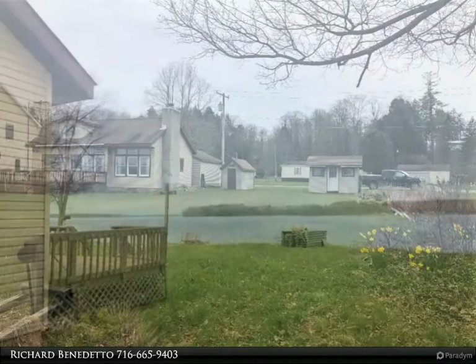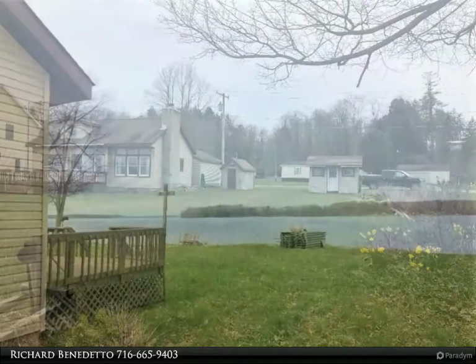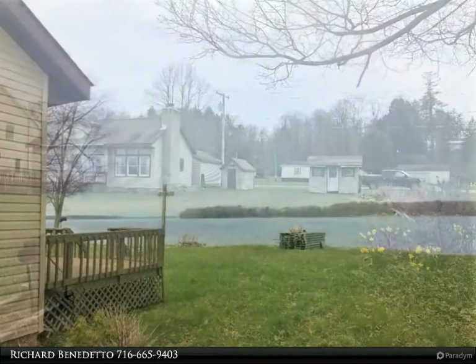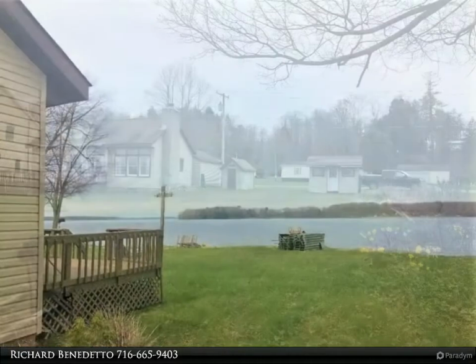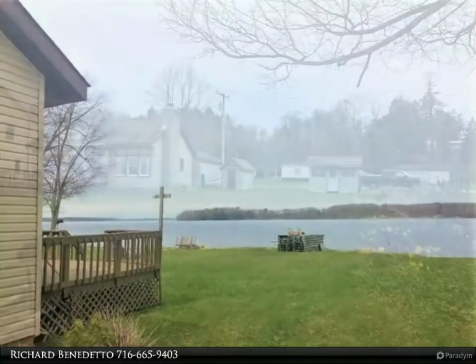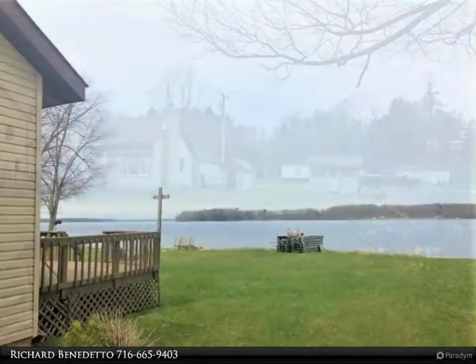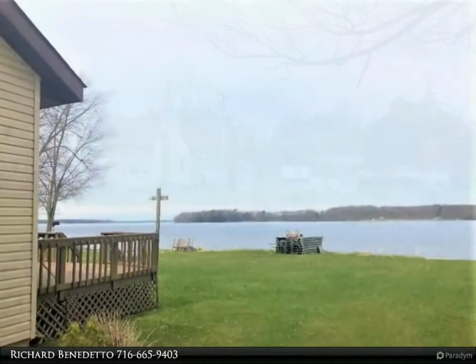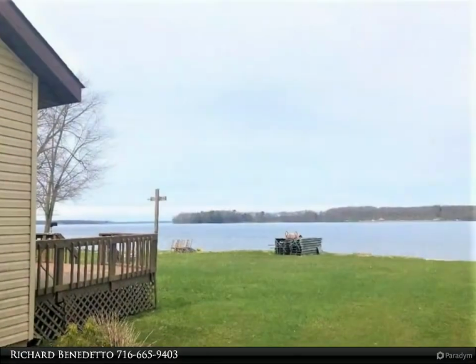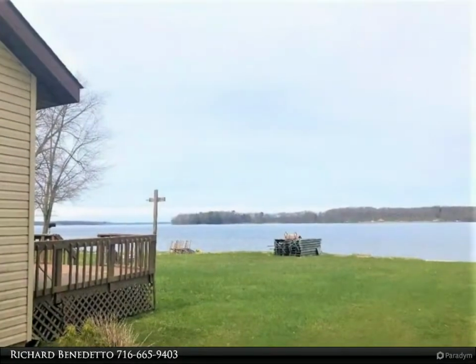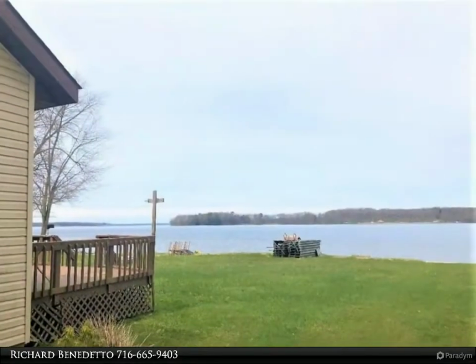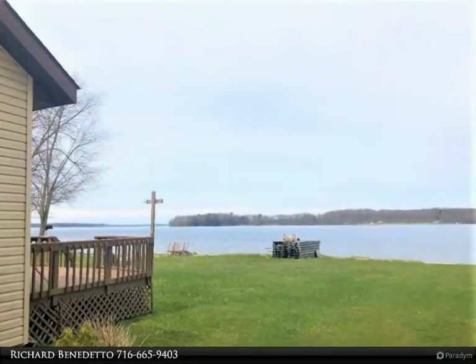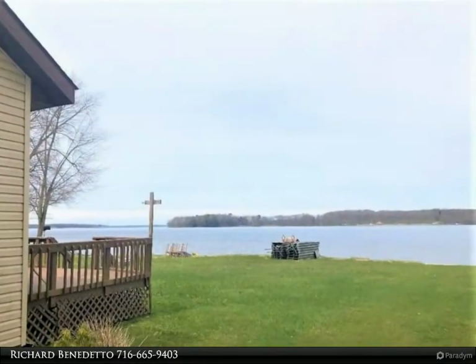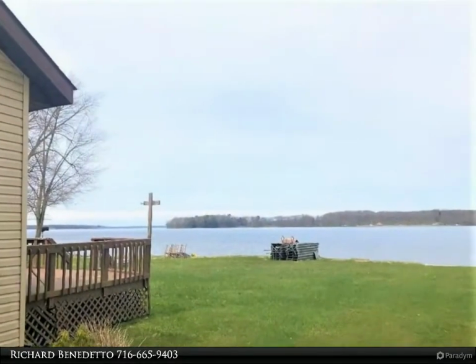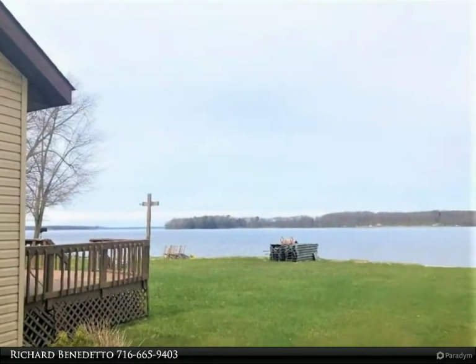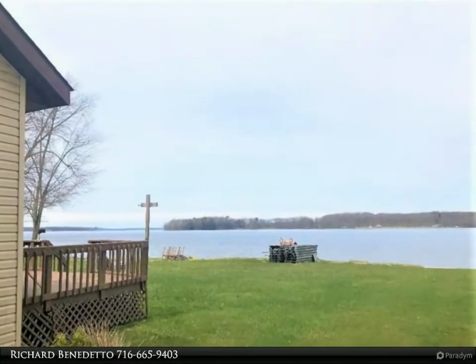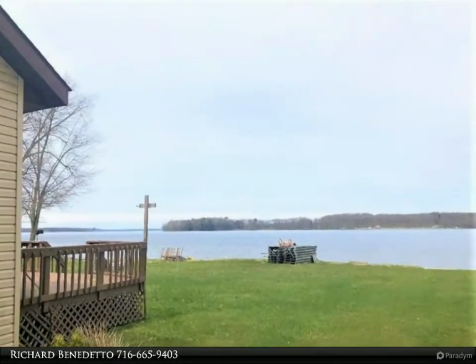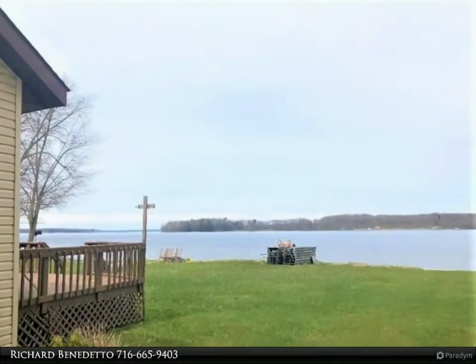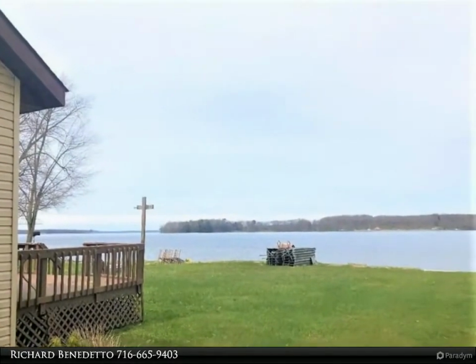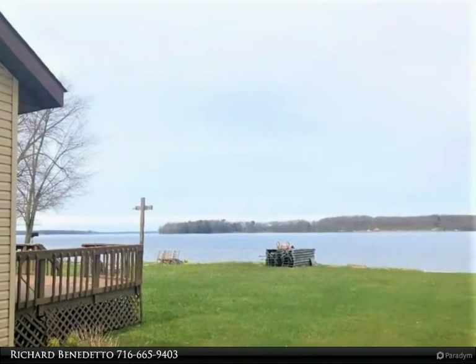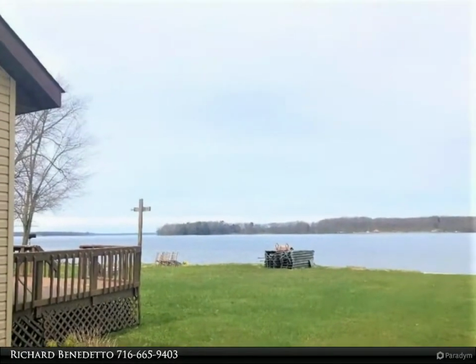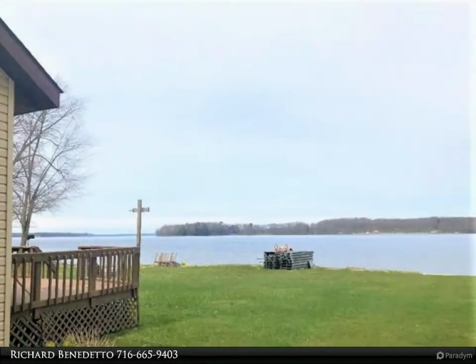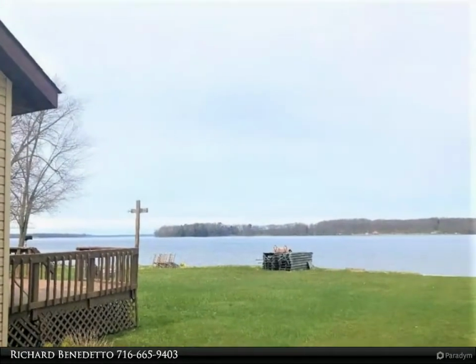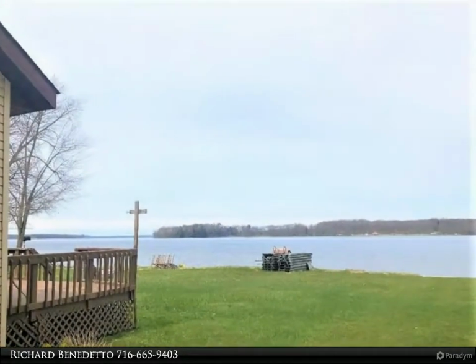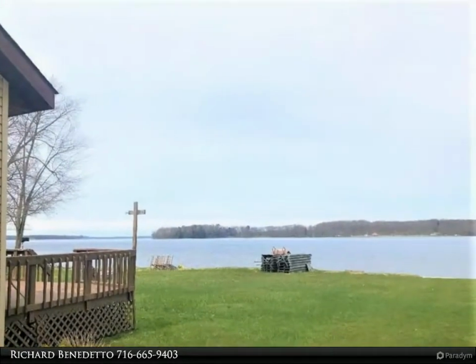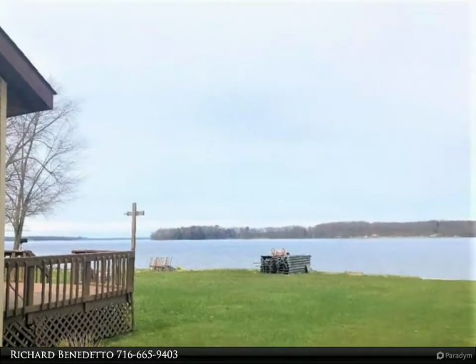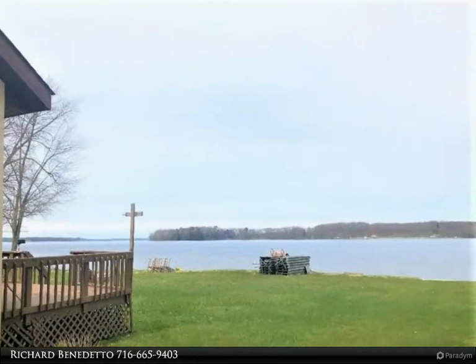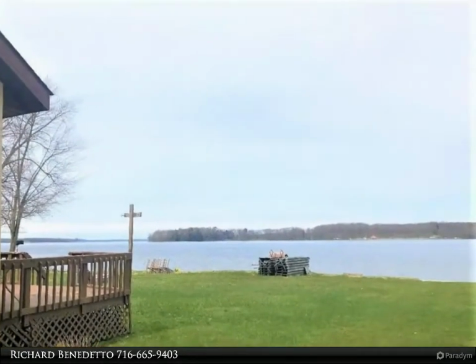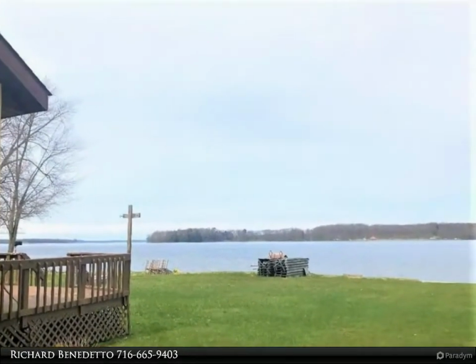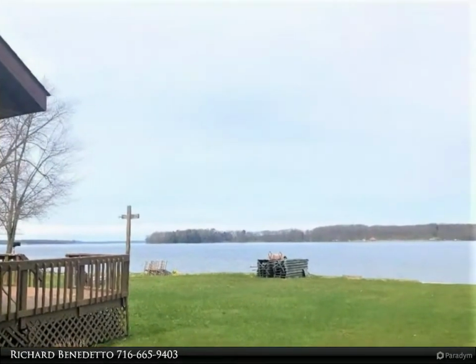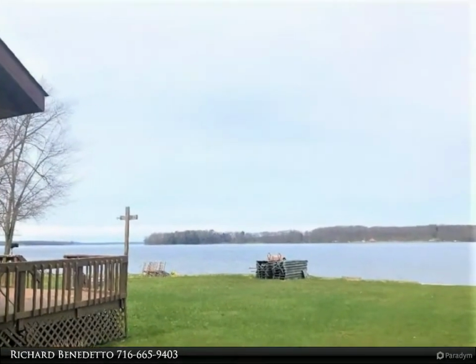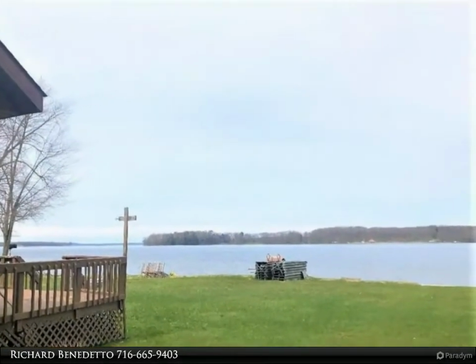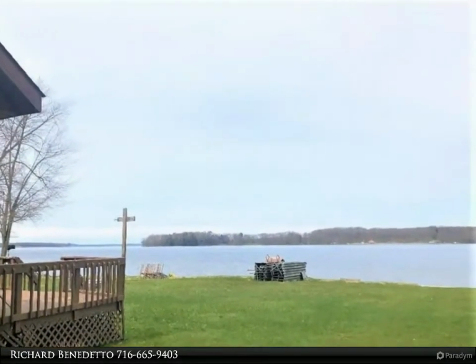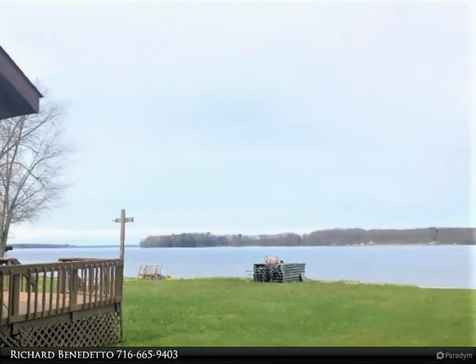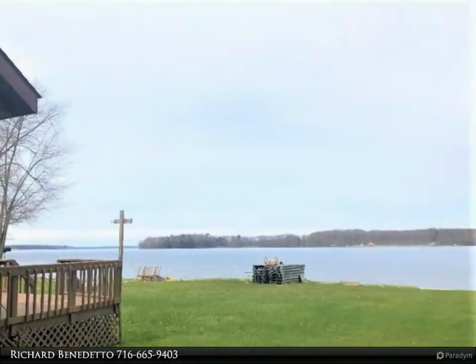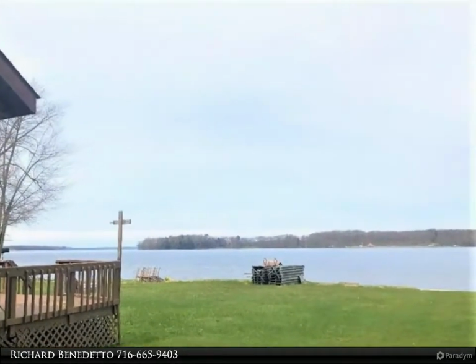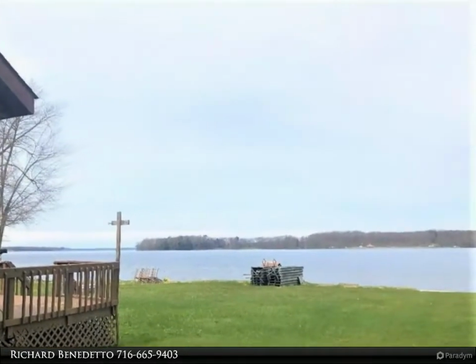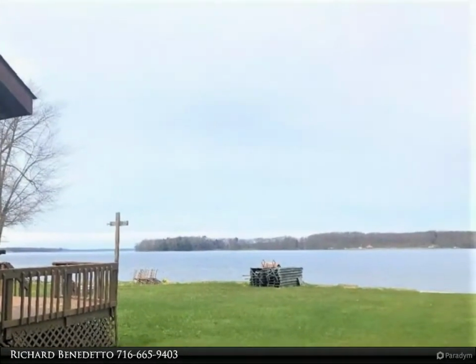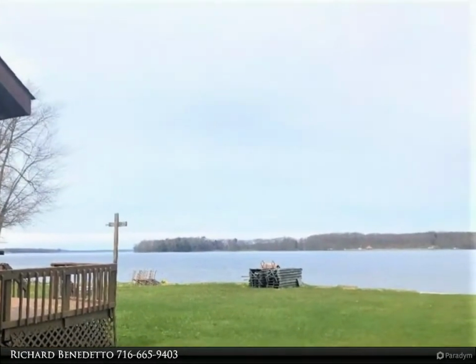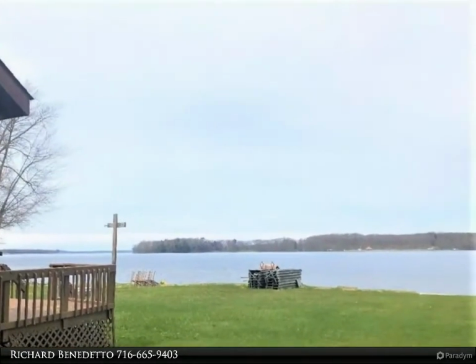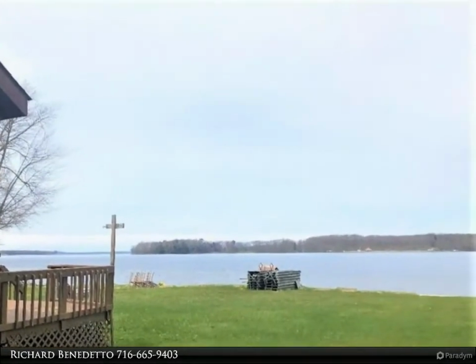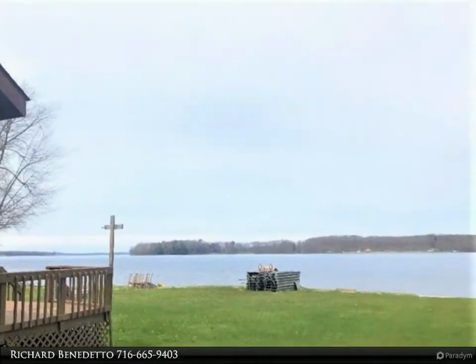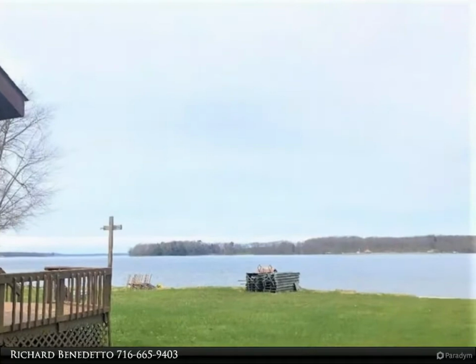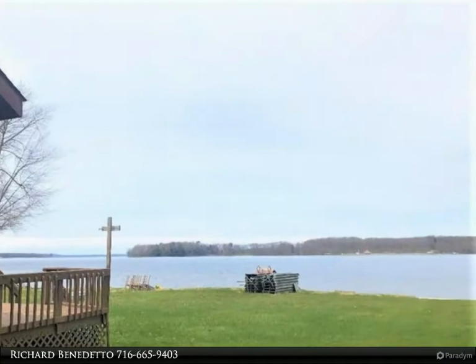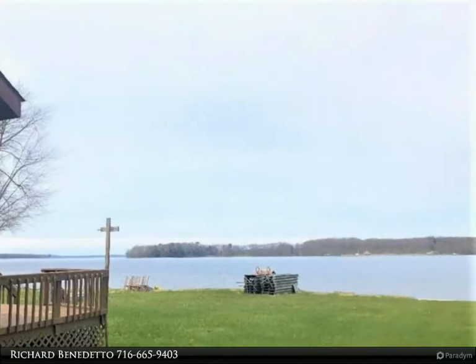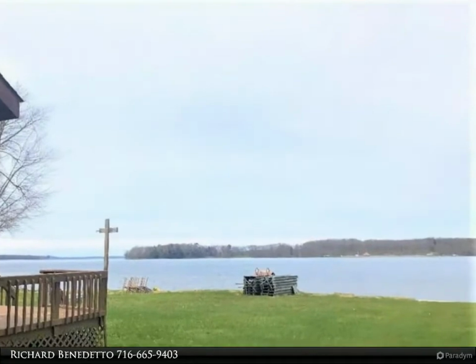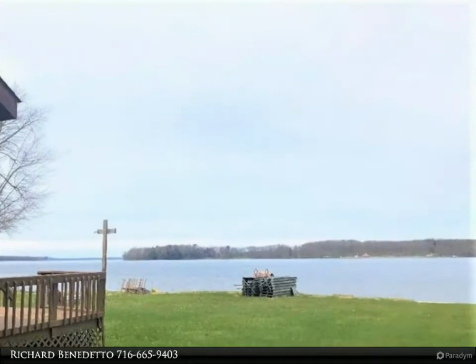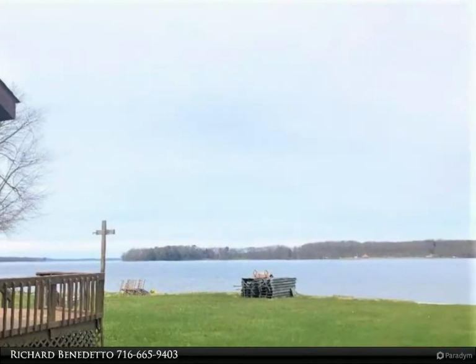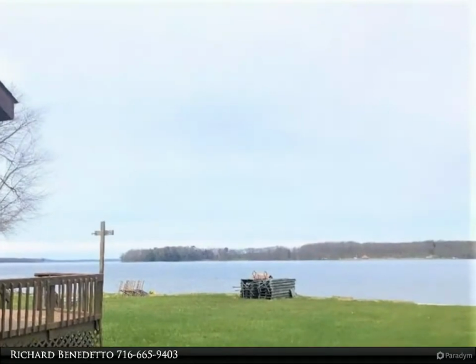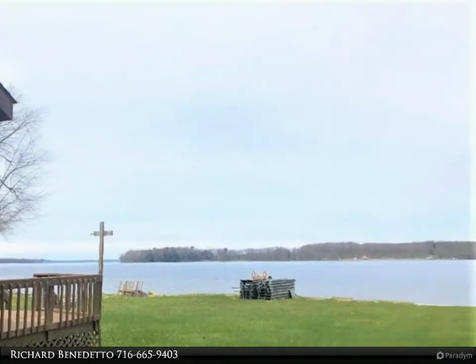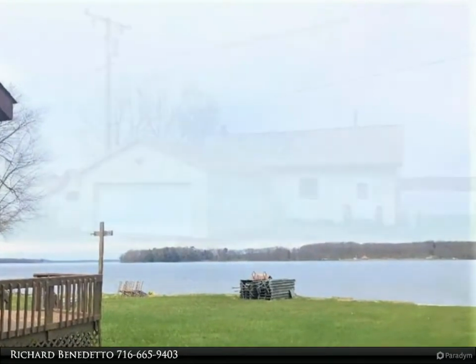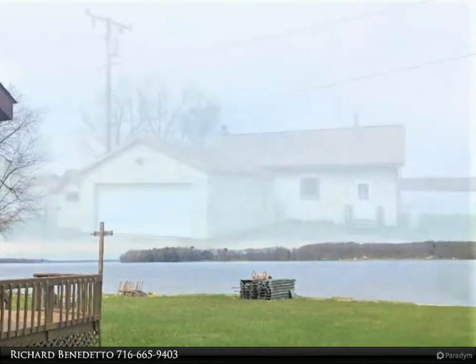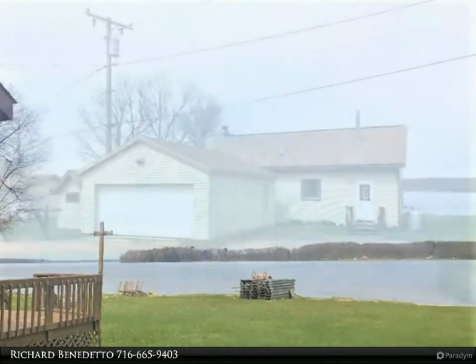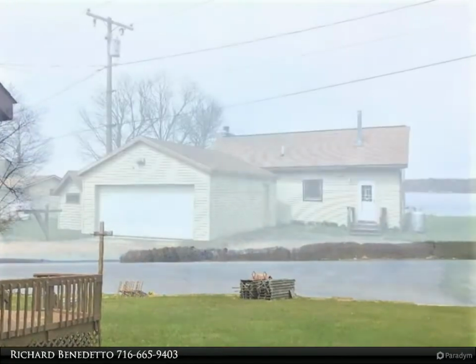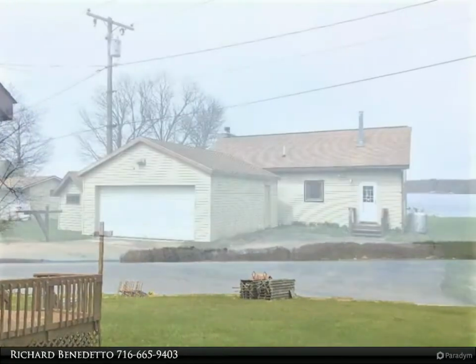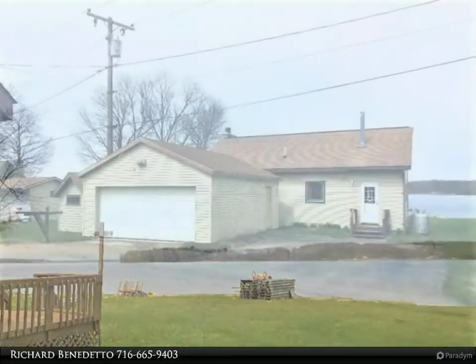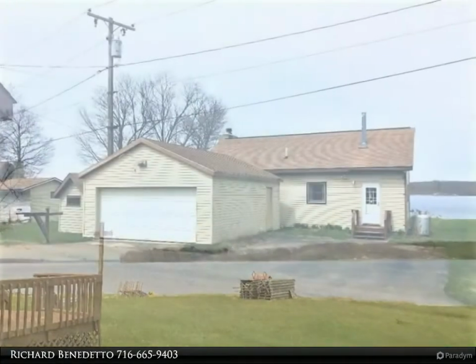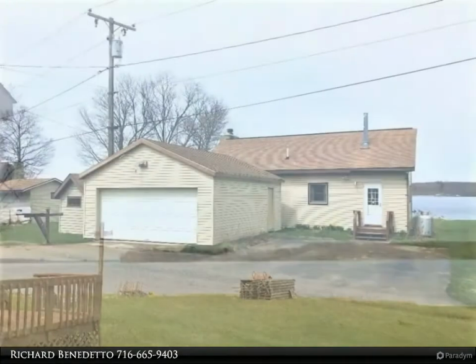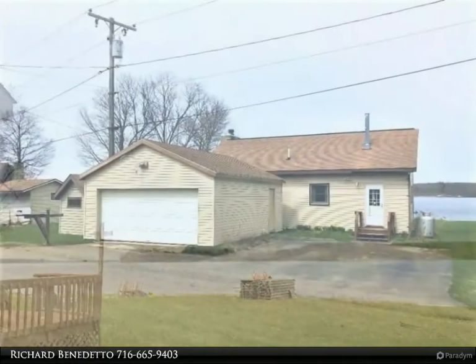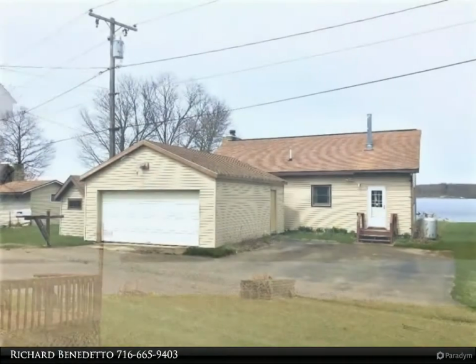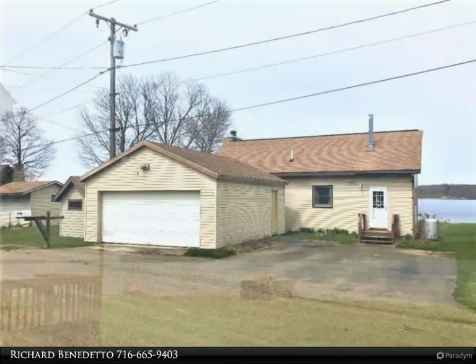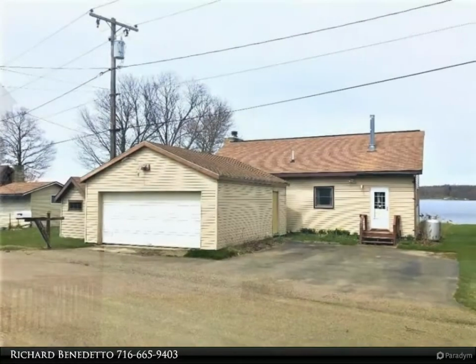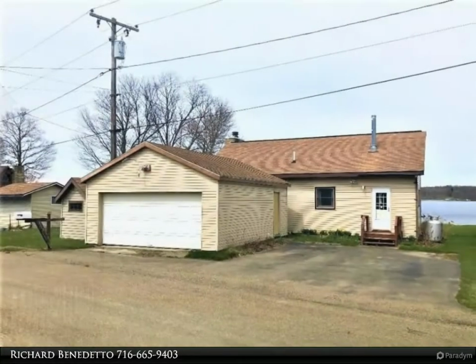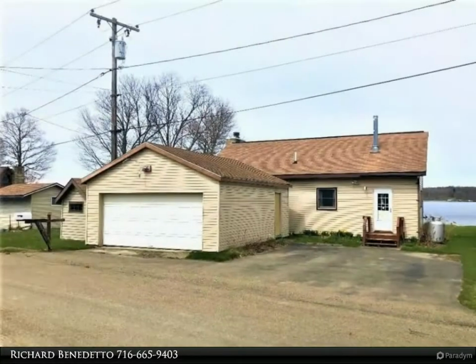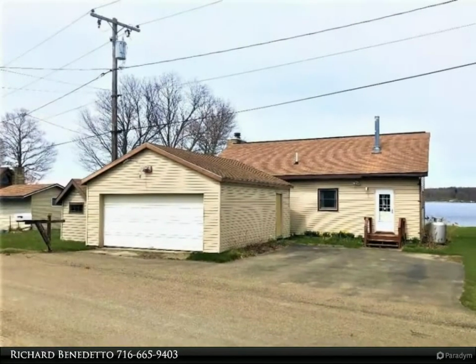With a little TLC, you can make this cottage your perfect Chautauqua Lake getaway. Call today for more information.